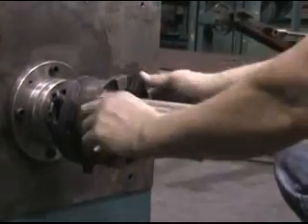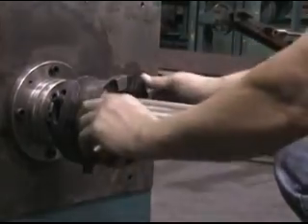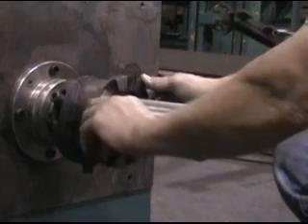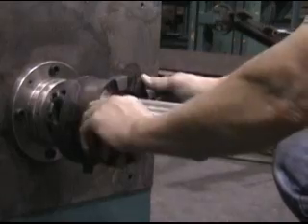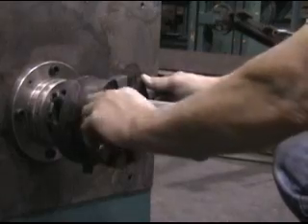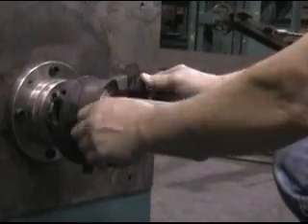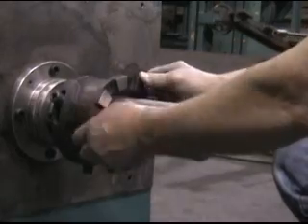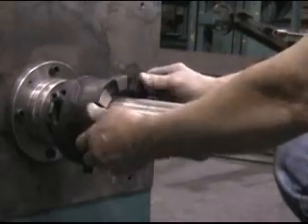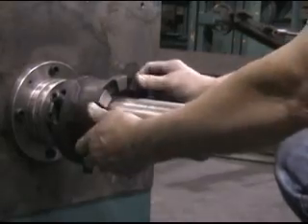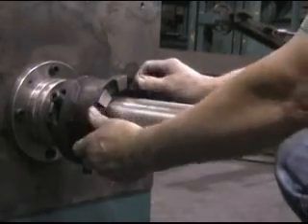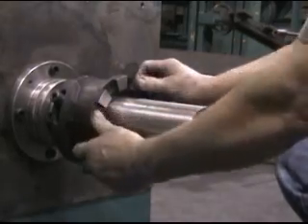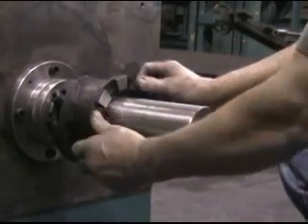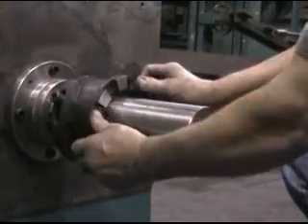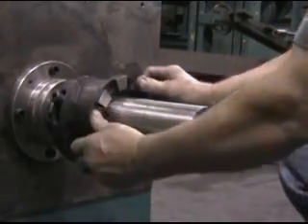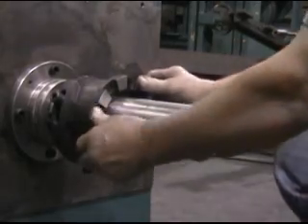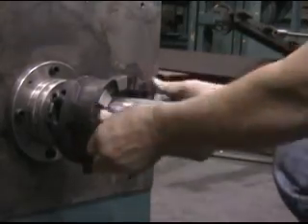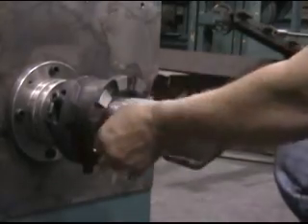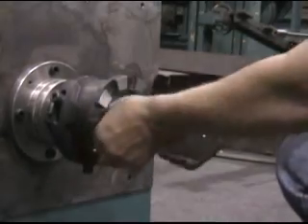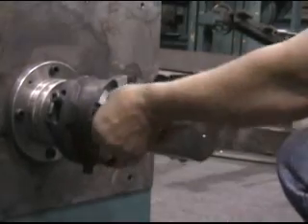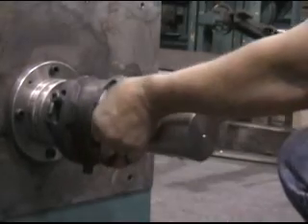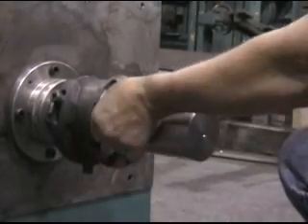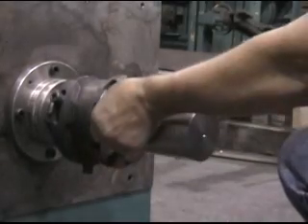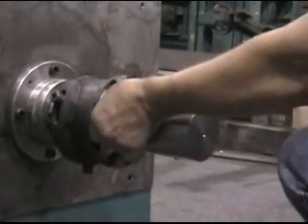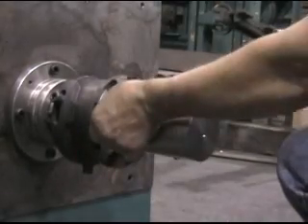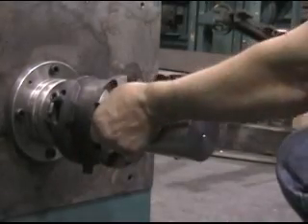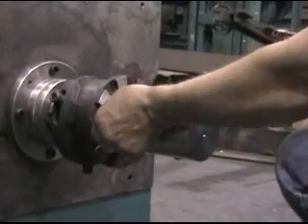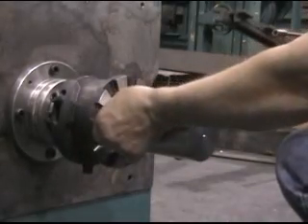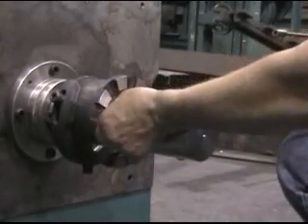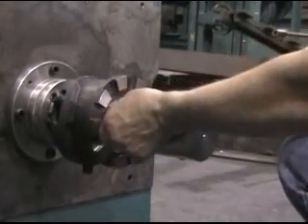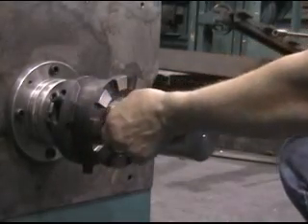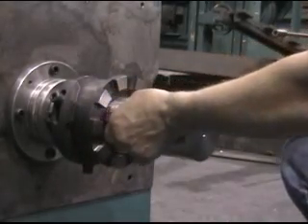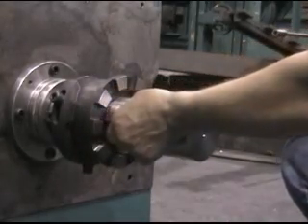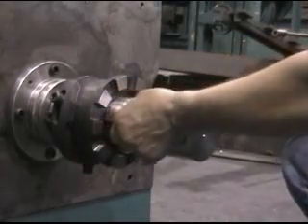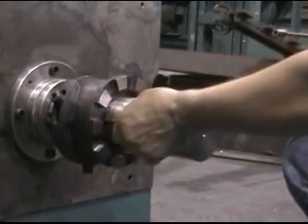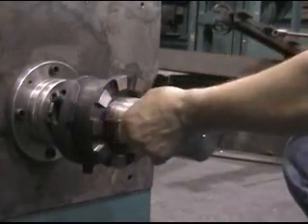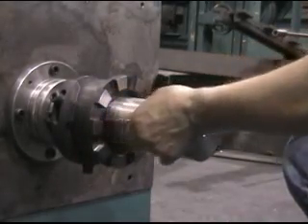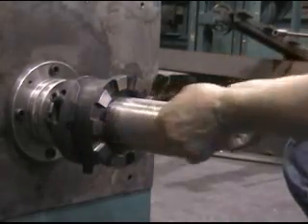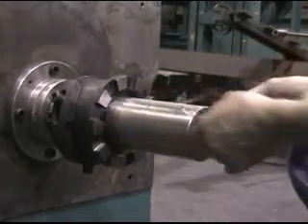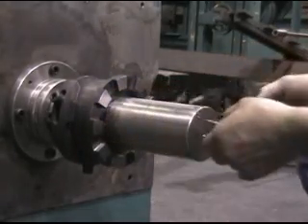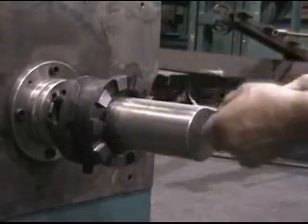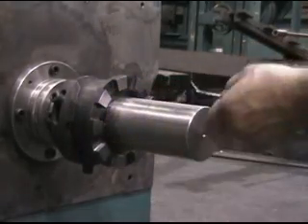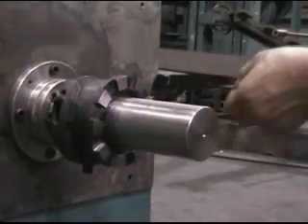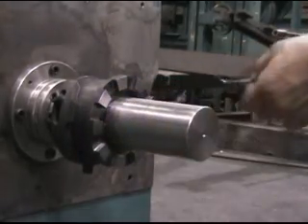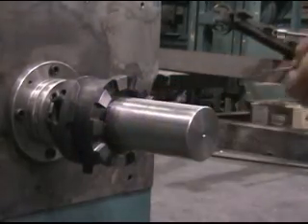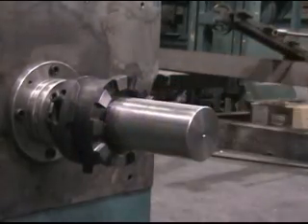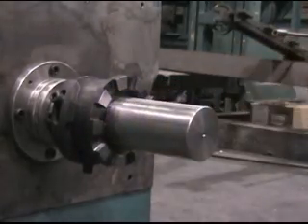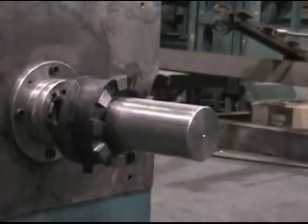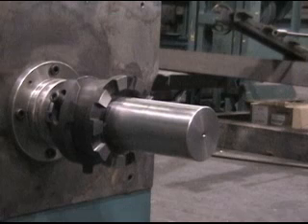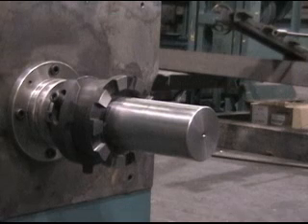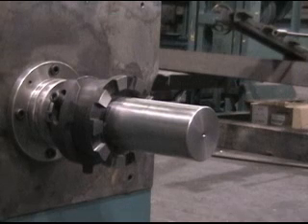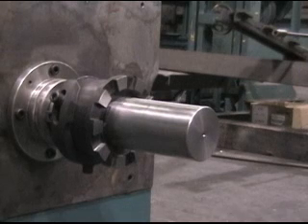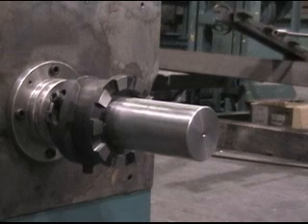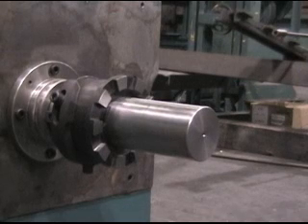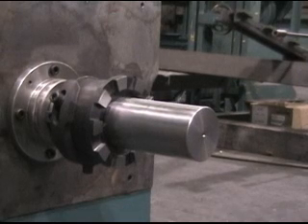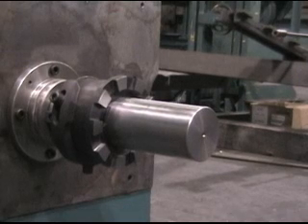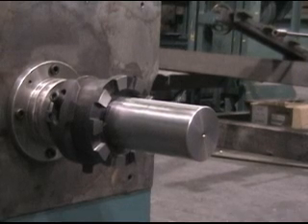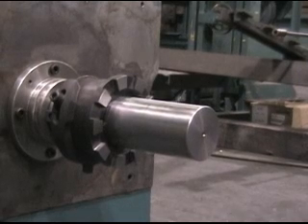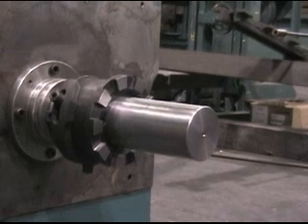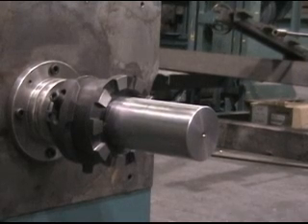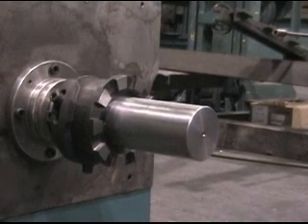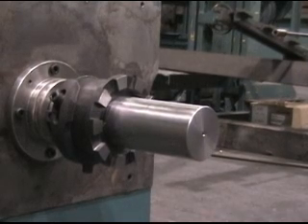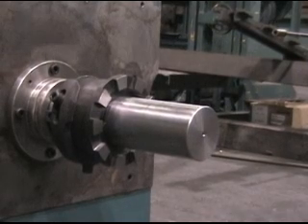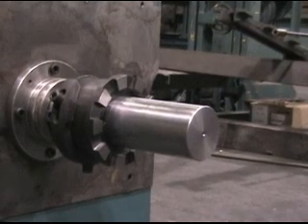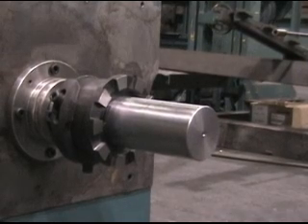Return the clutch by turning it clockwise and remove the filler gauges. With these steps your clutches will be set.